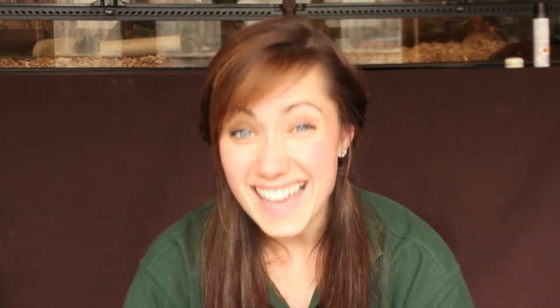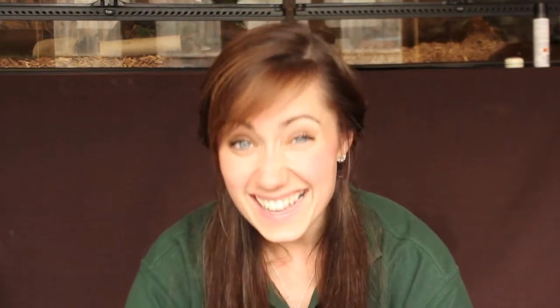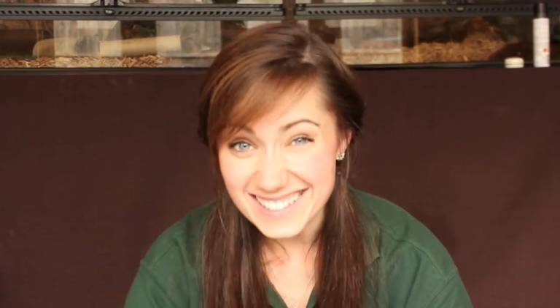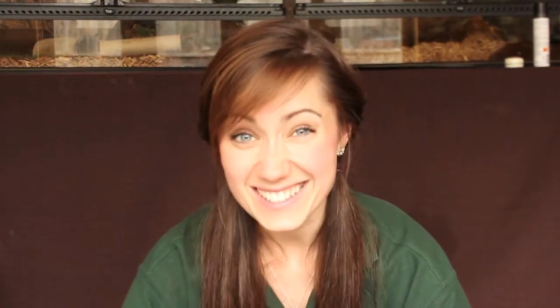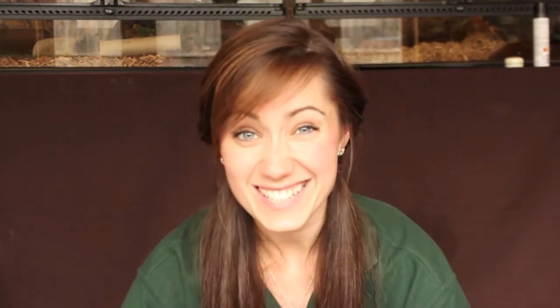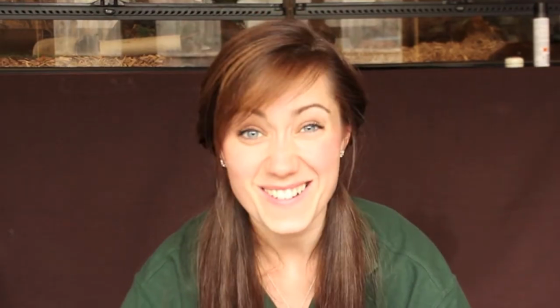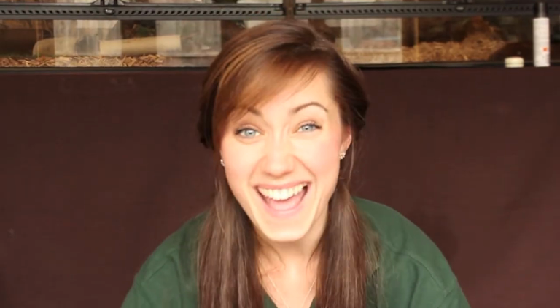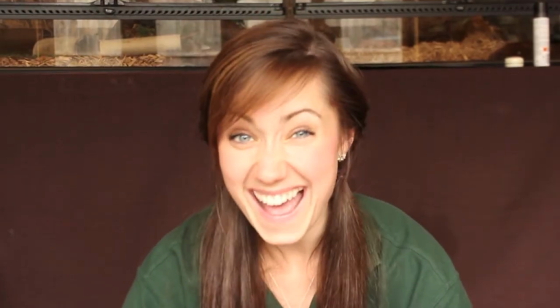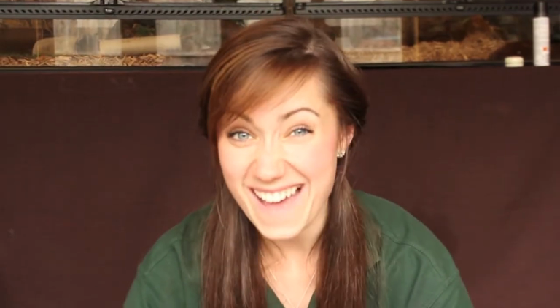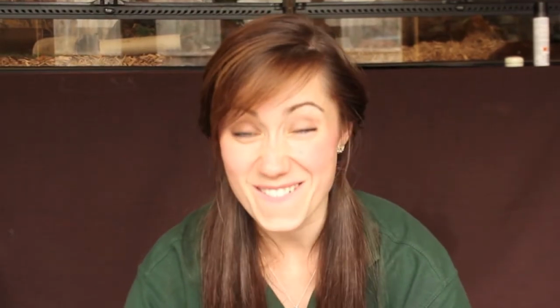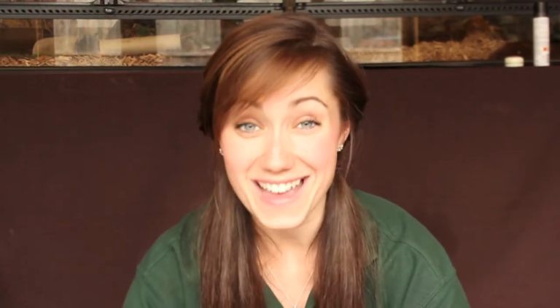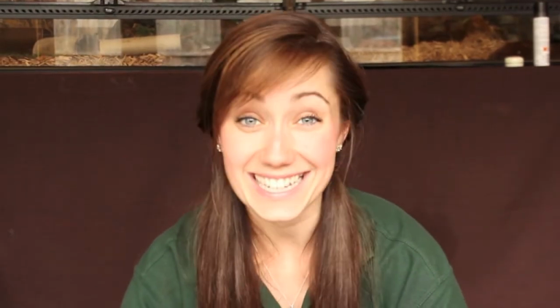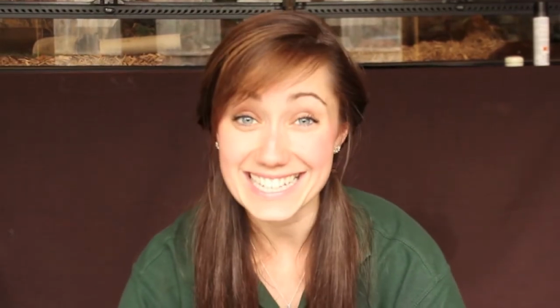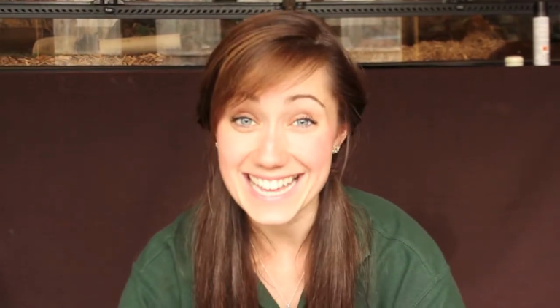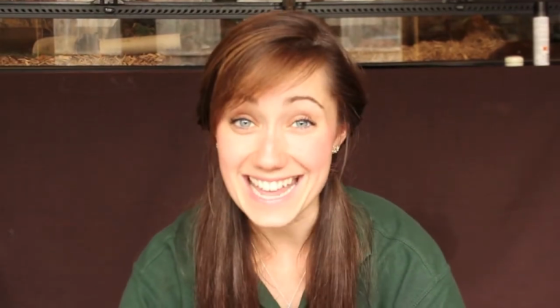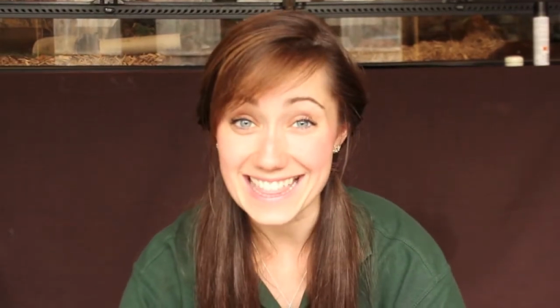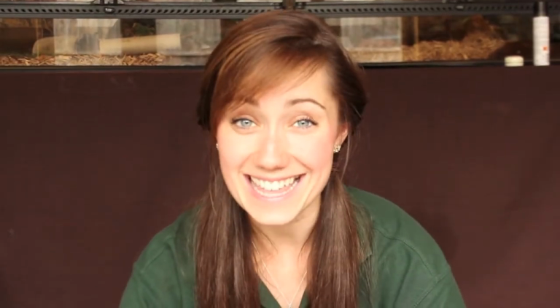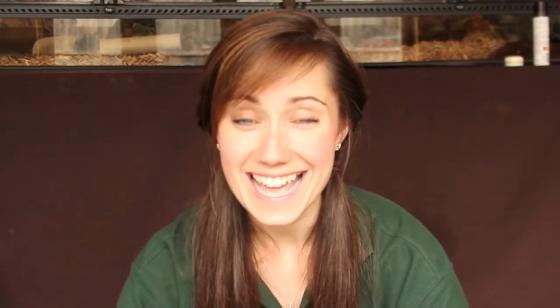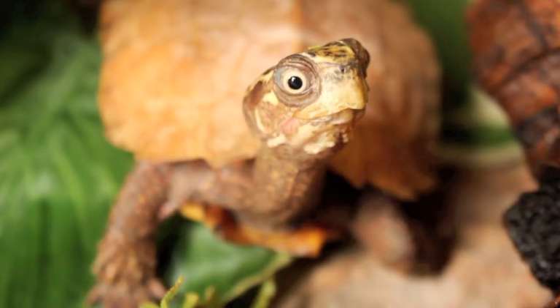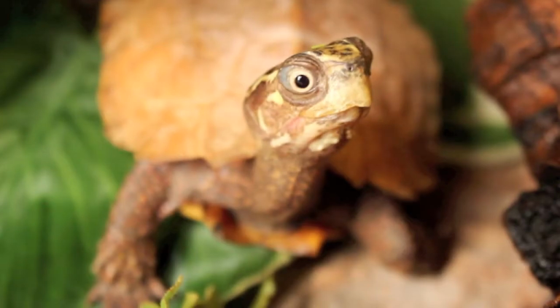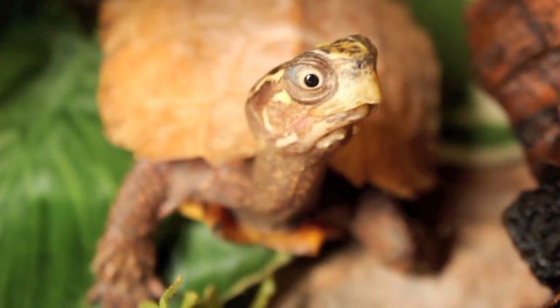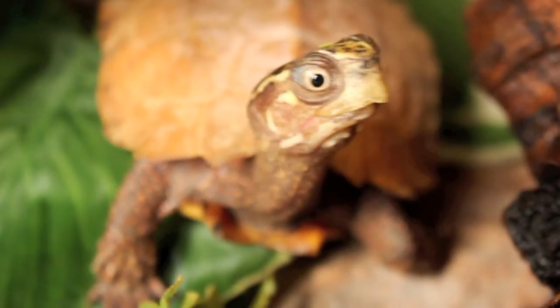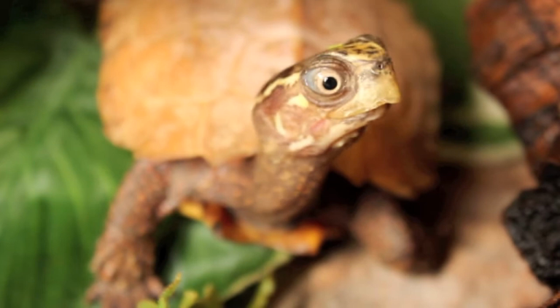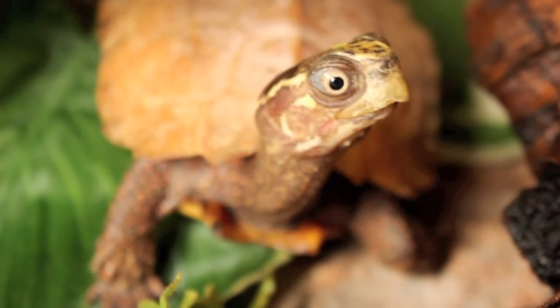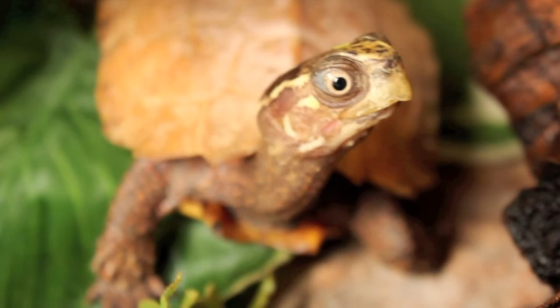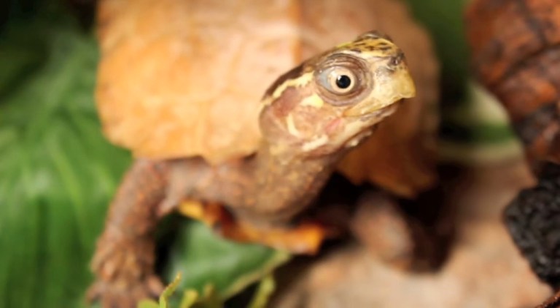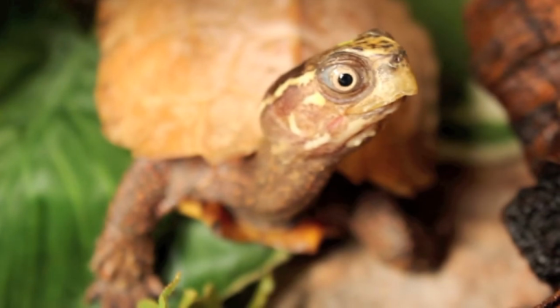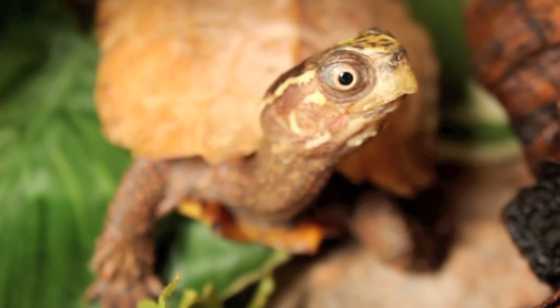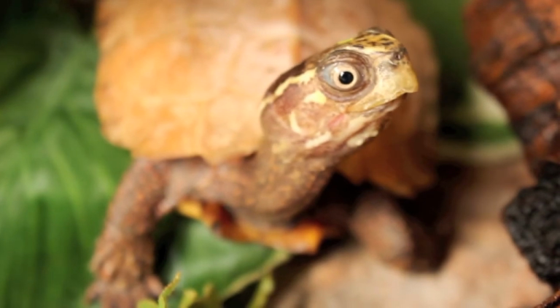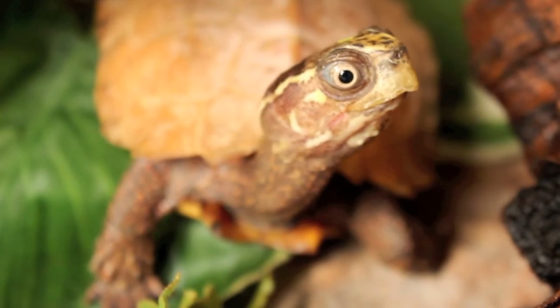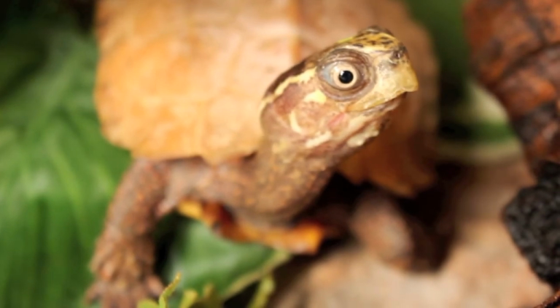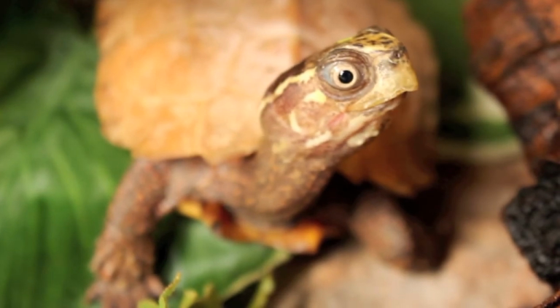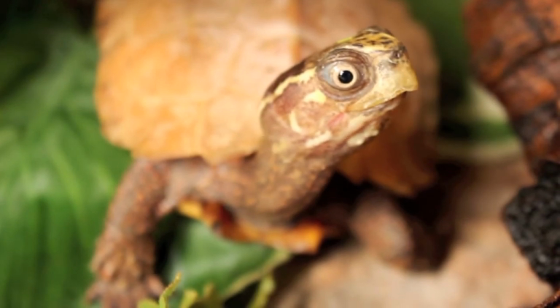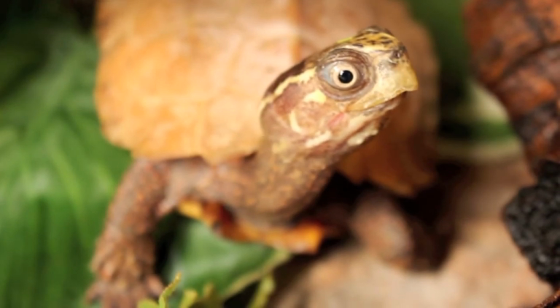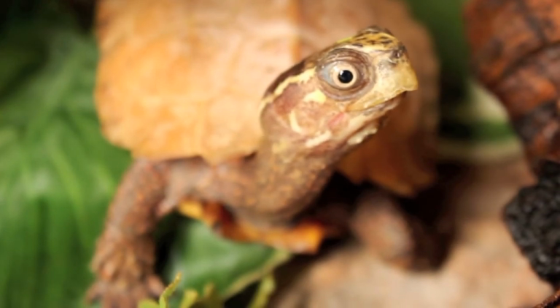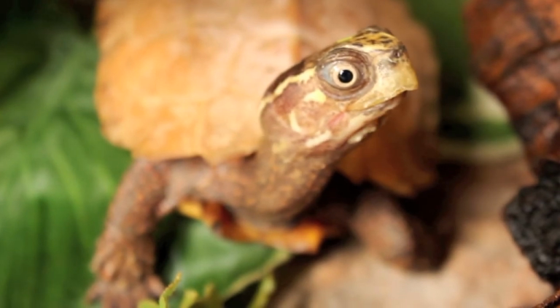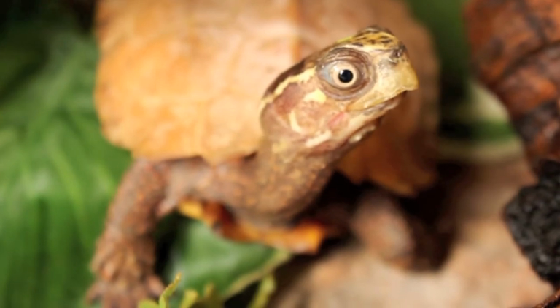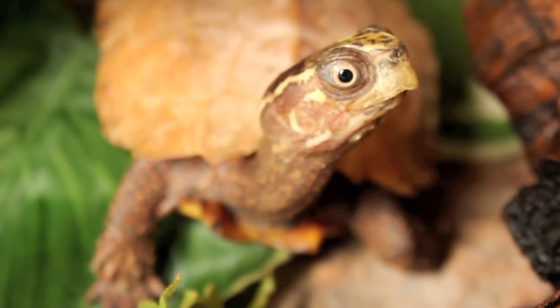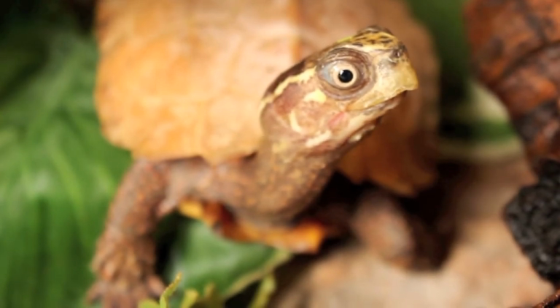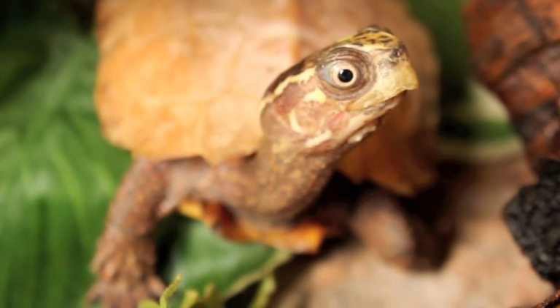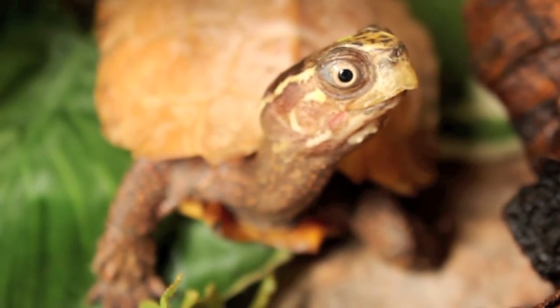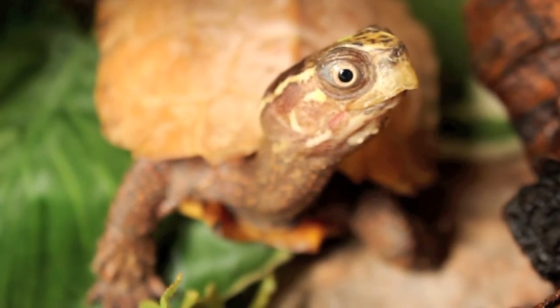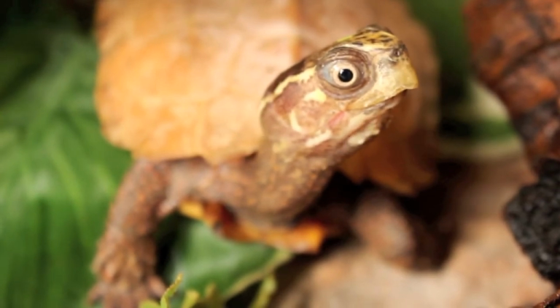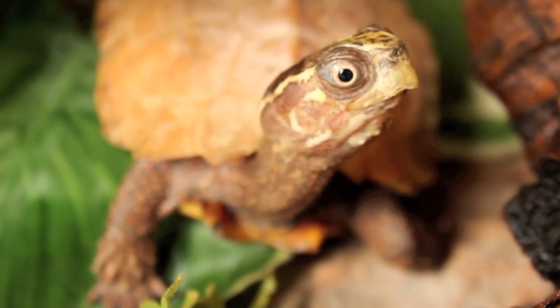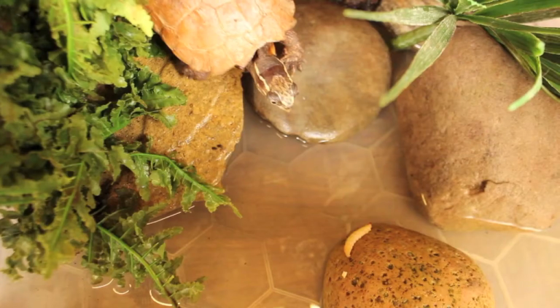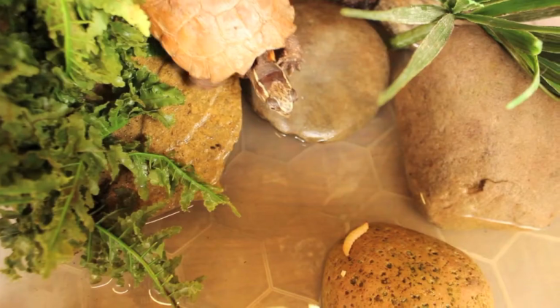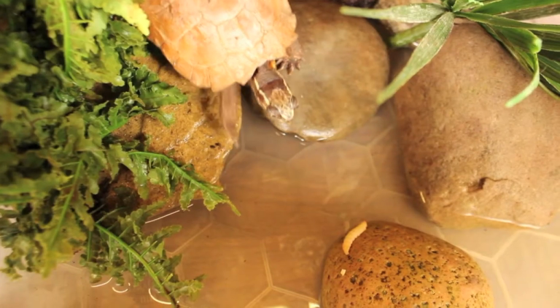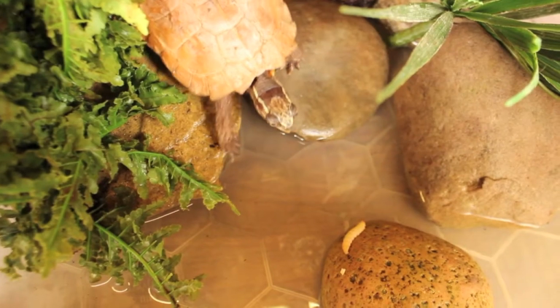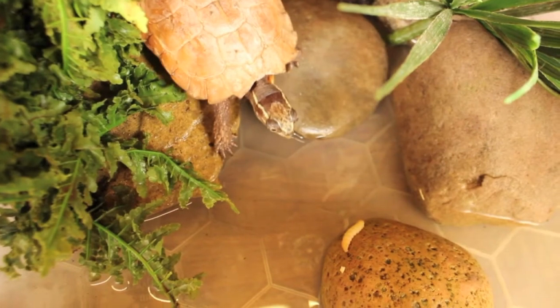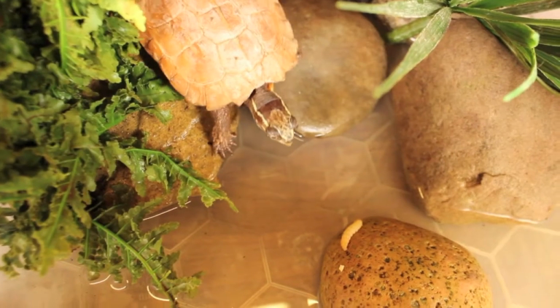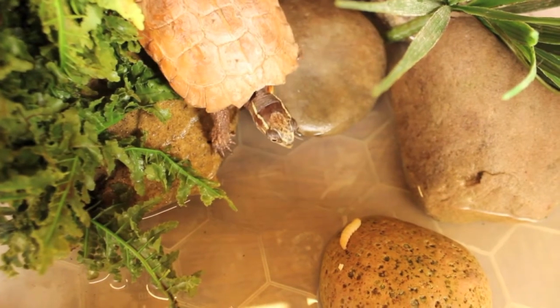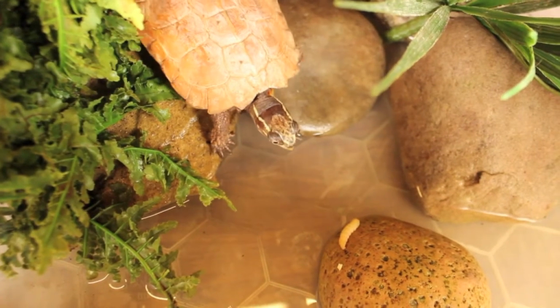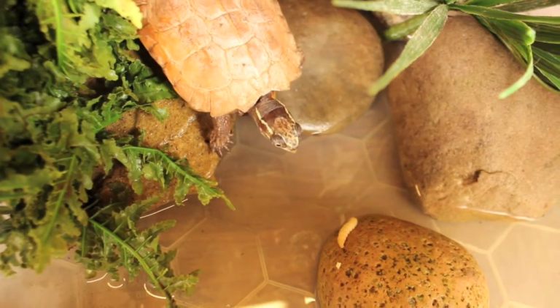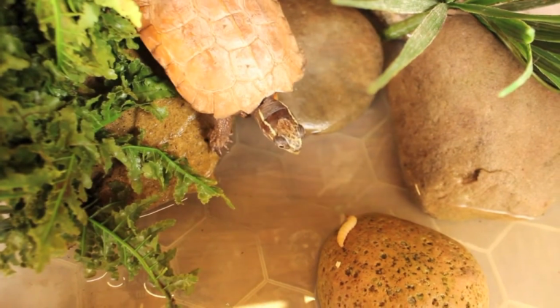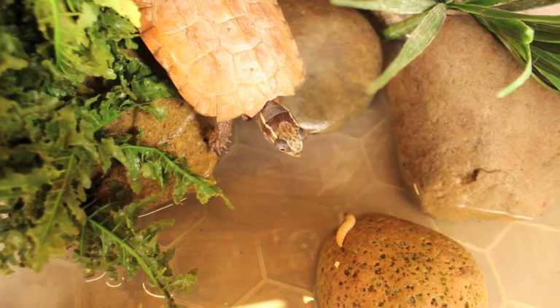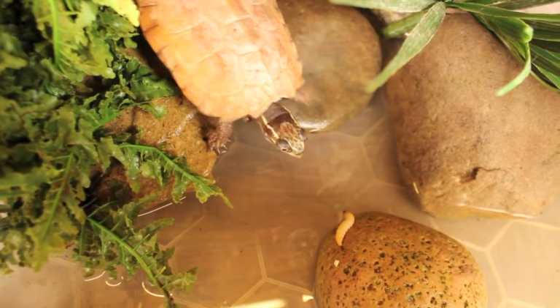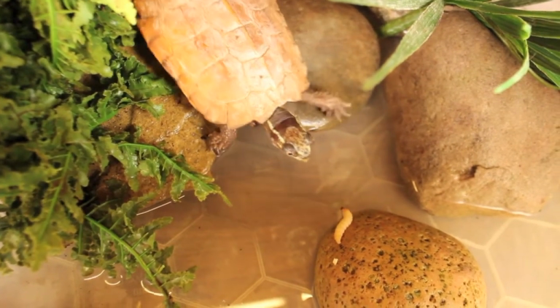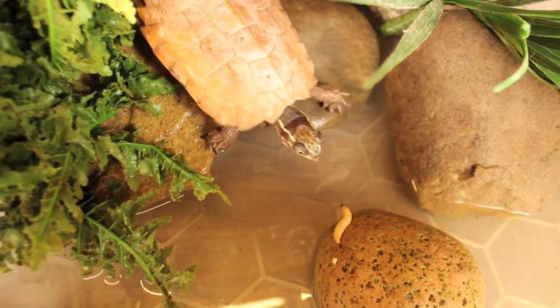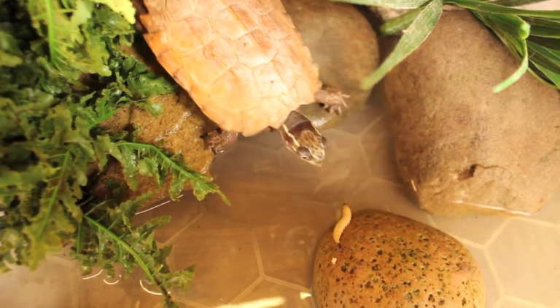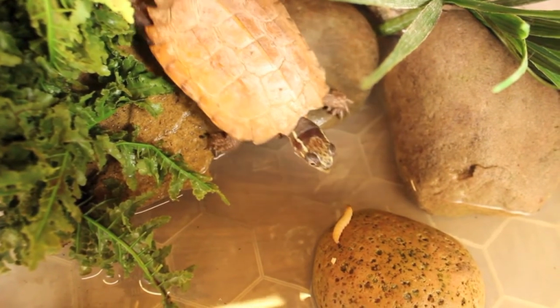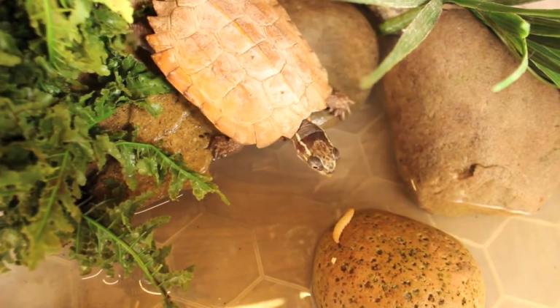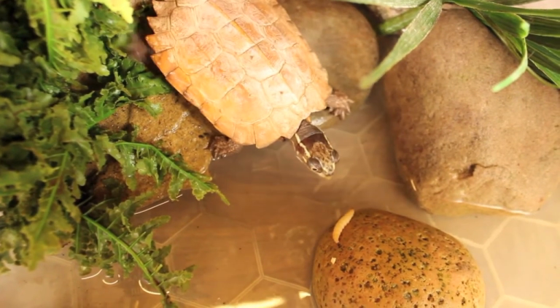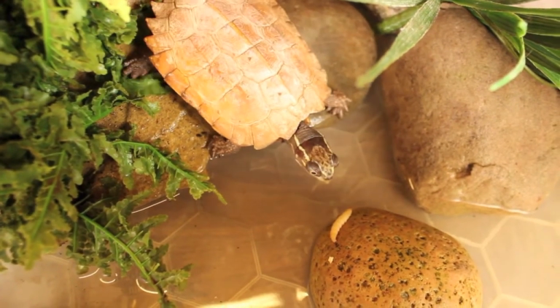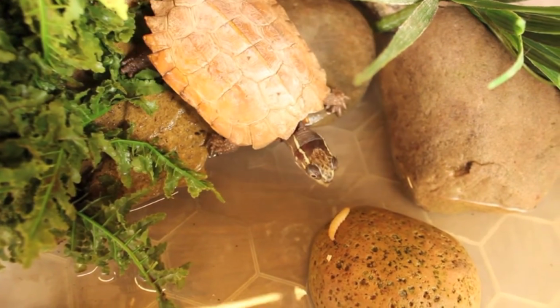Turtles don't have any teeth. Instead, they have a hard-sharpened mouth, a little bit like a beak, which they use to bite.